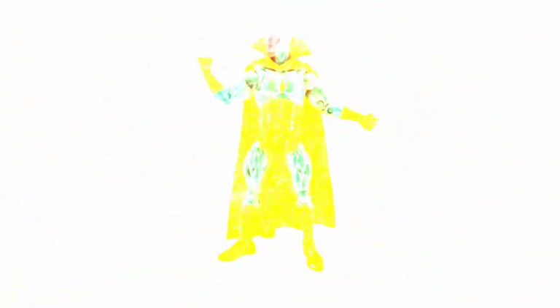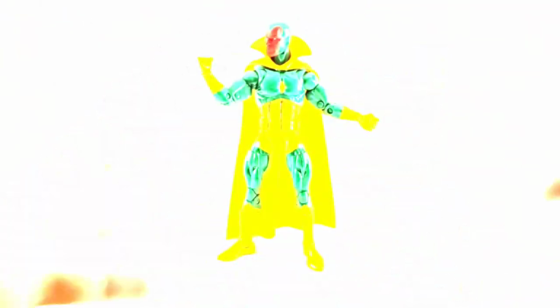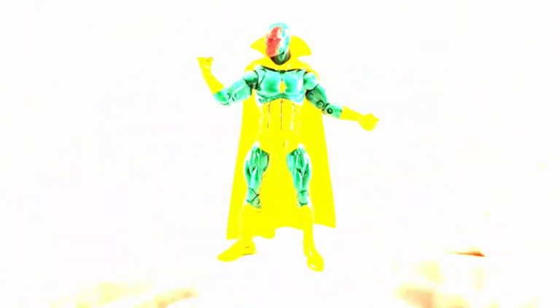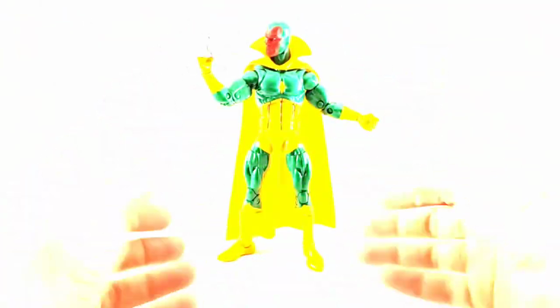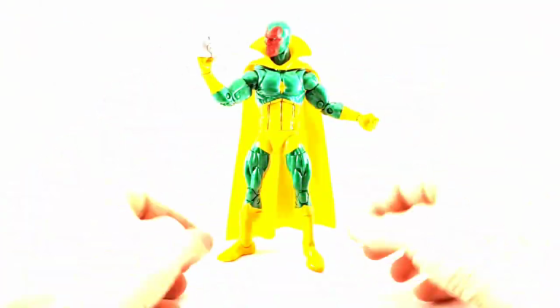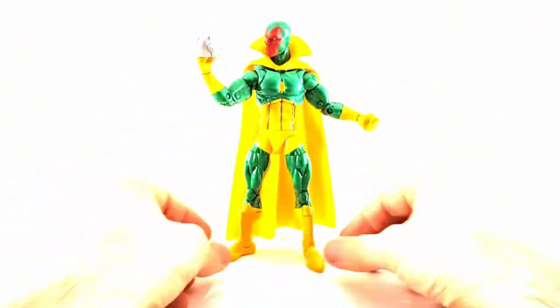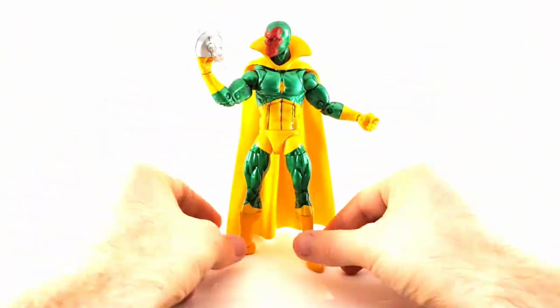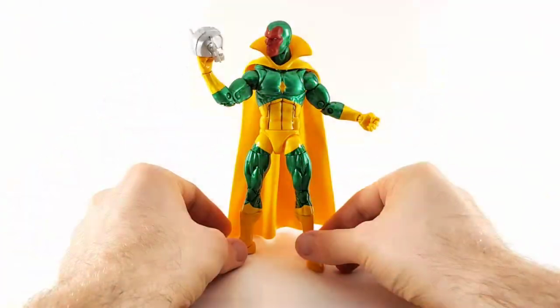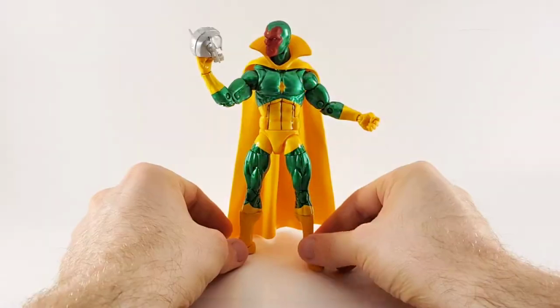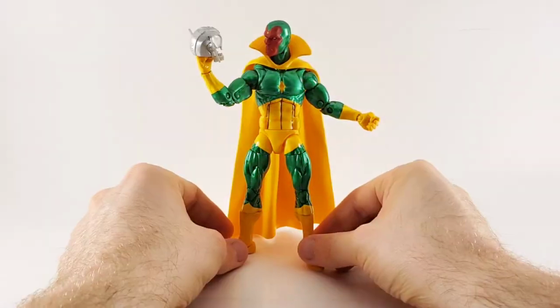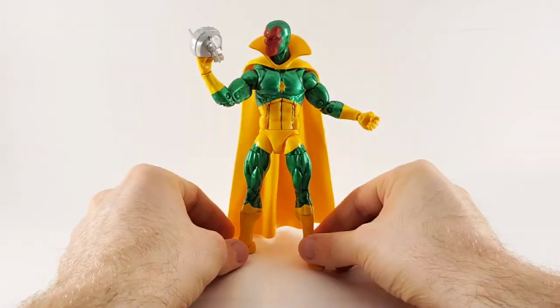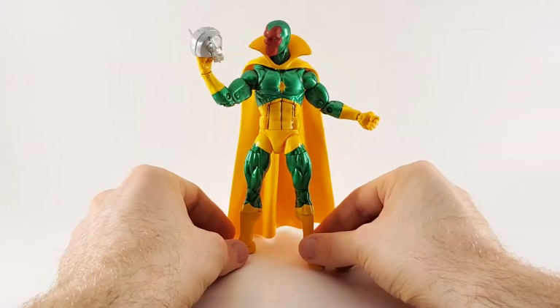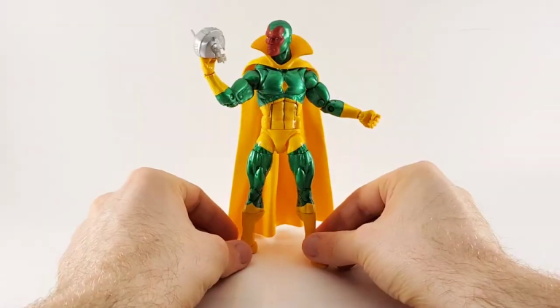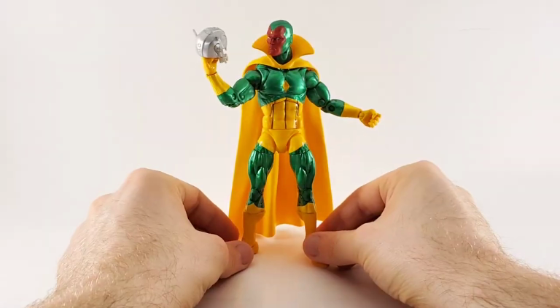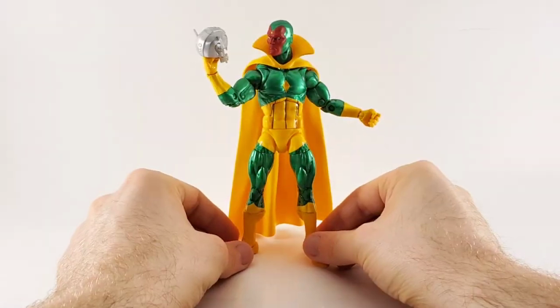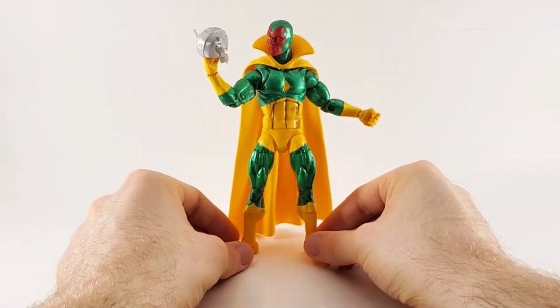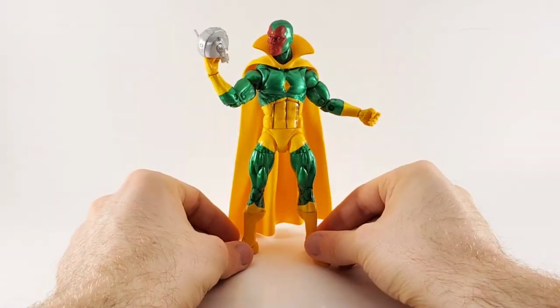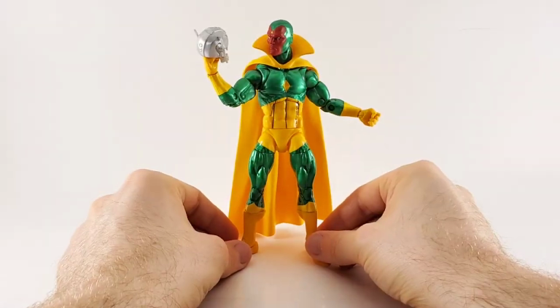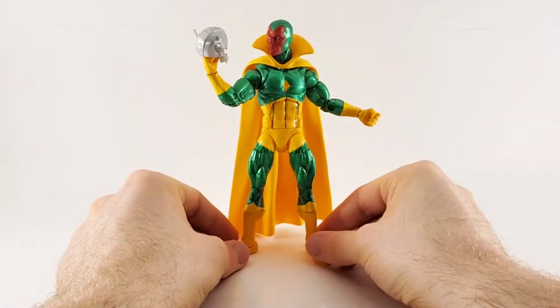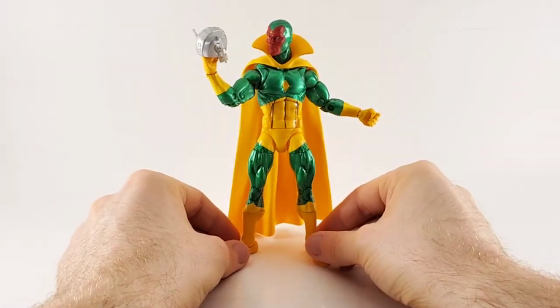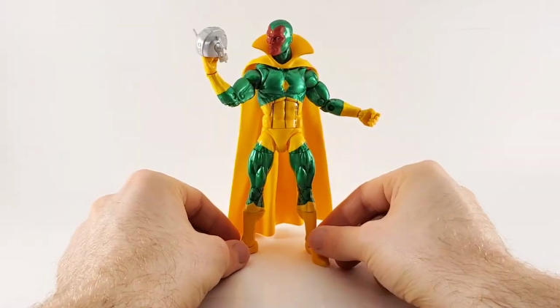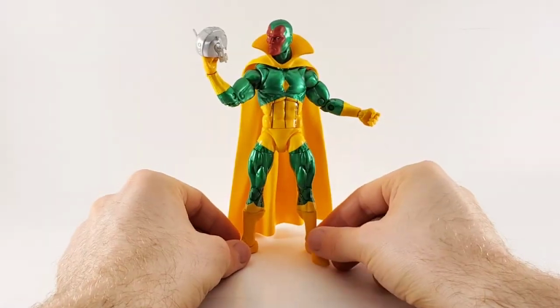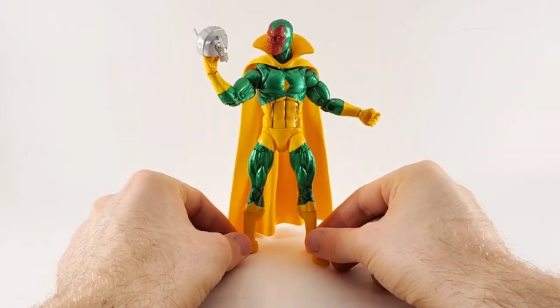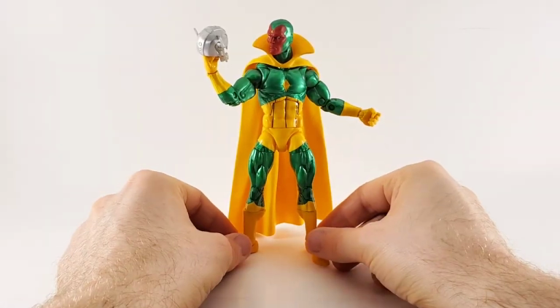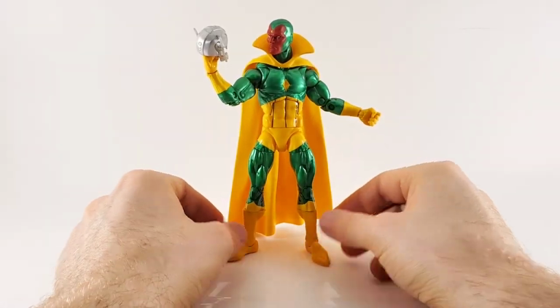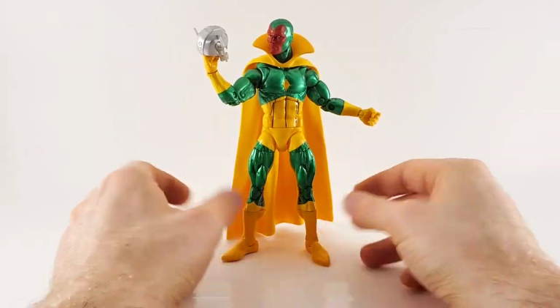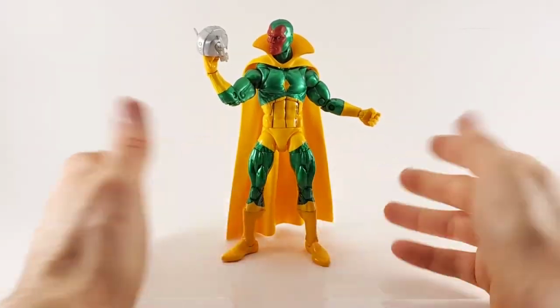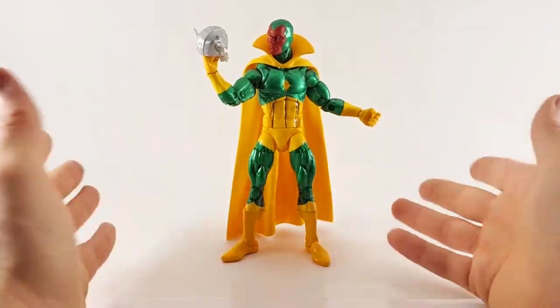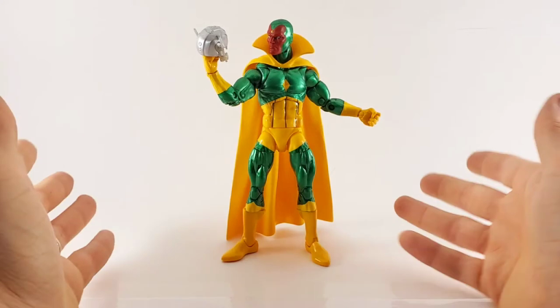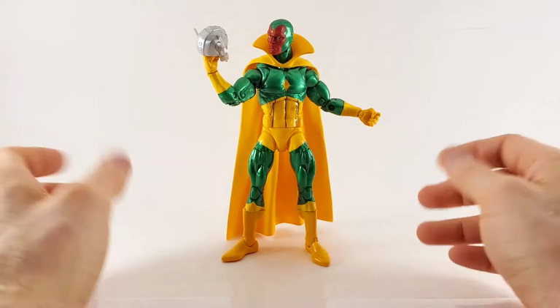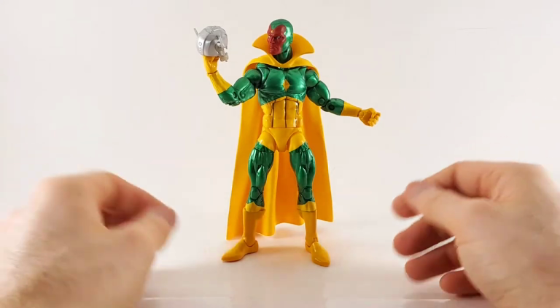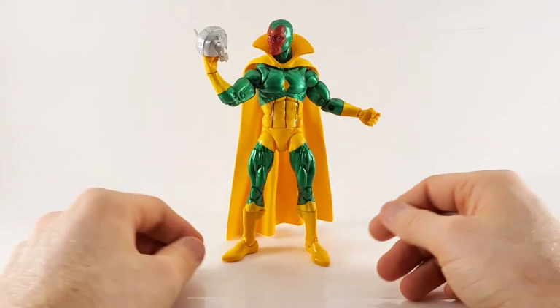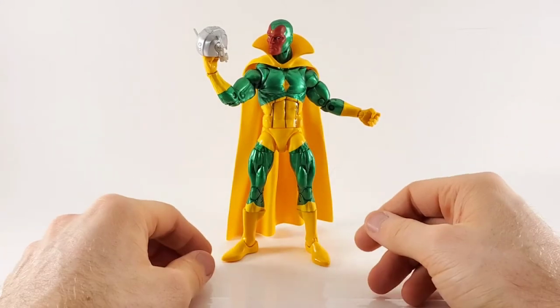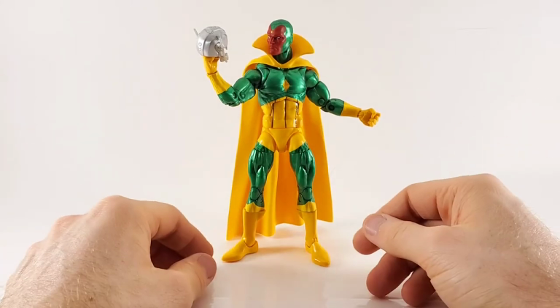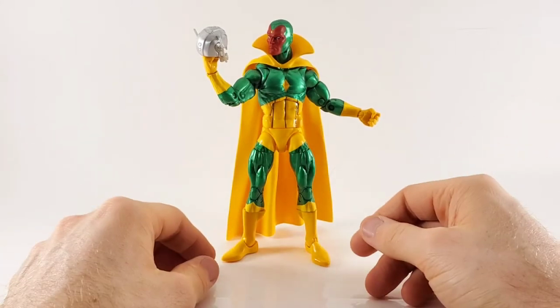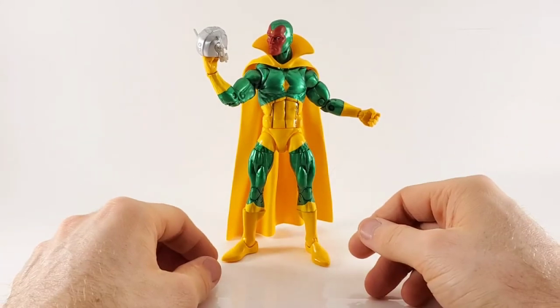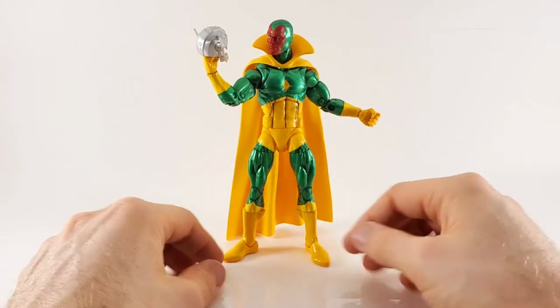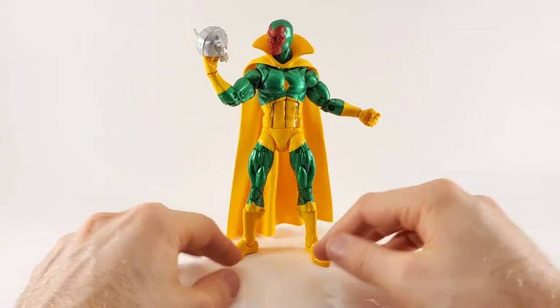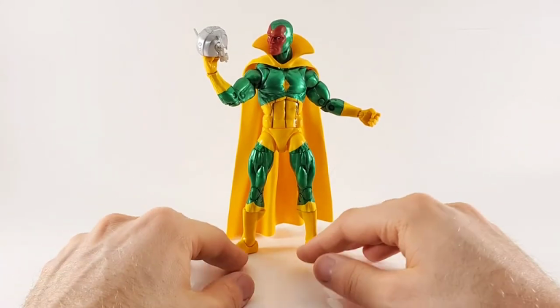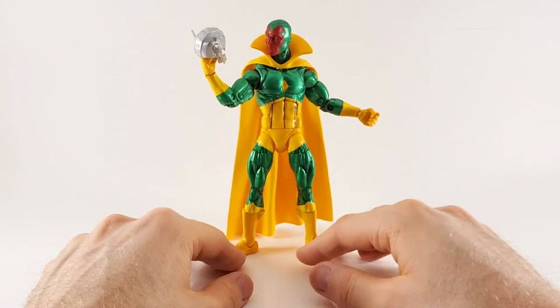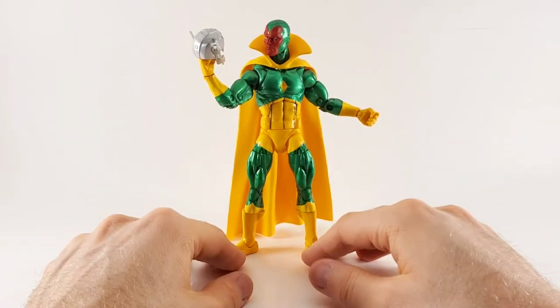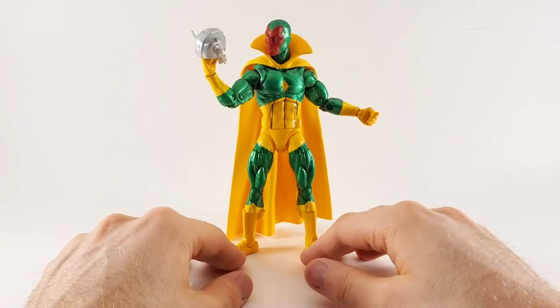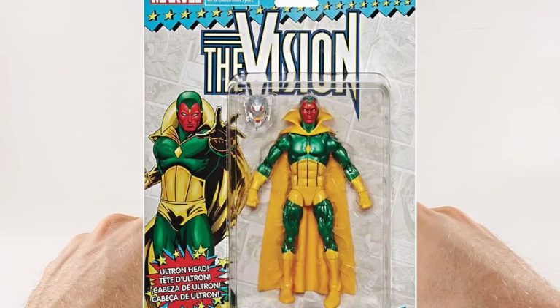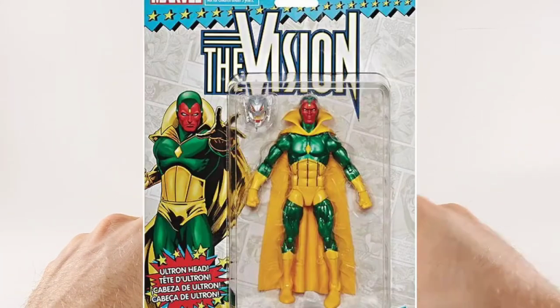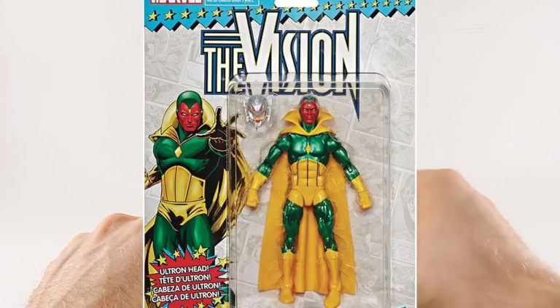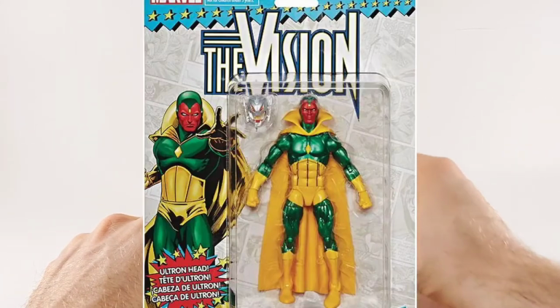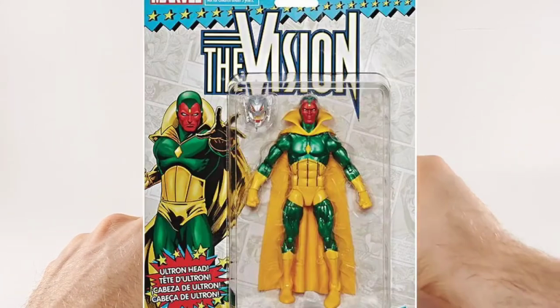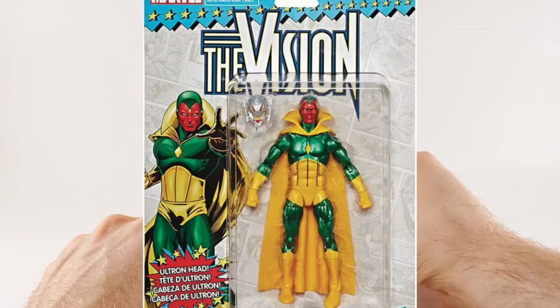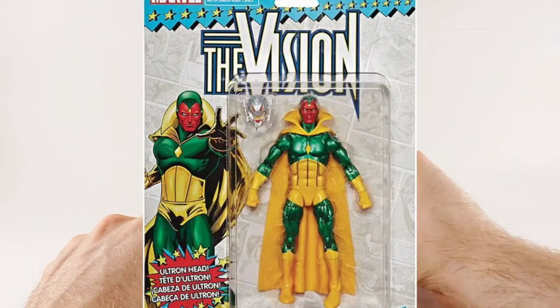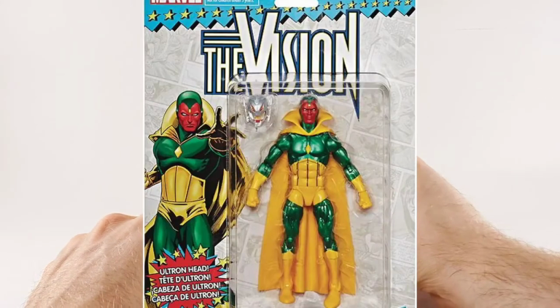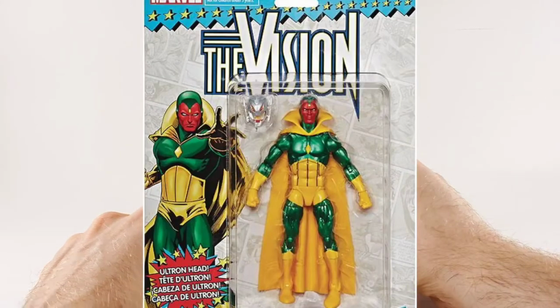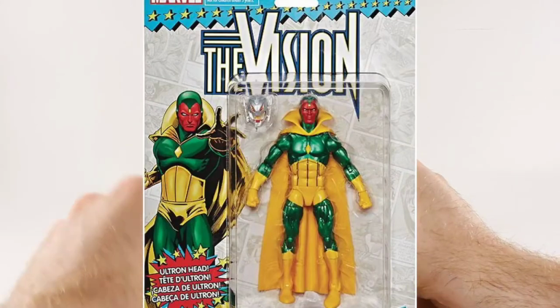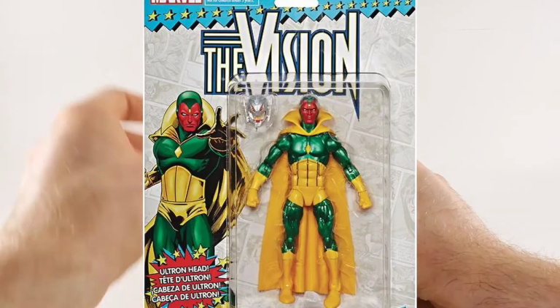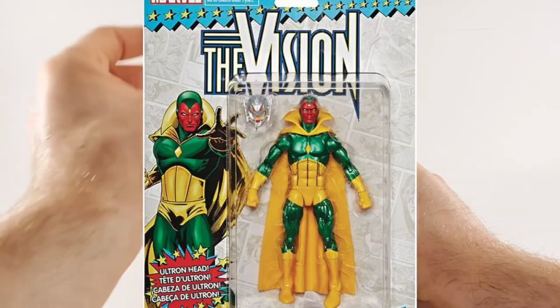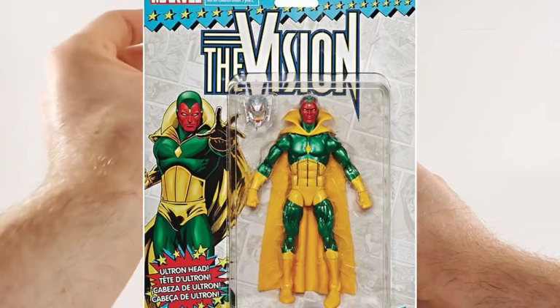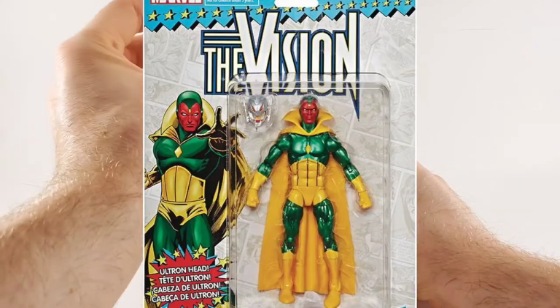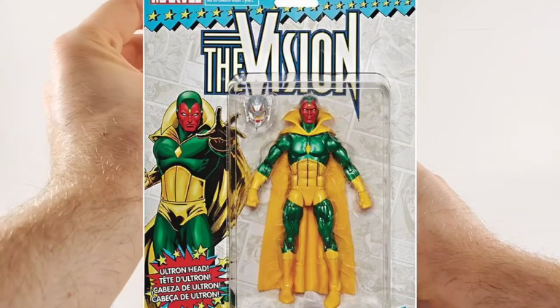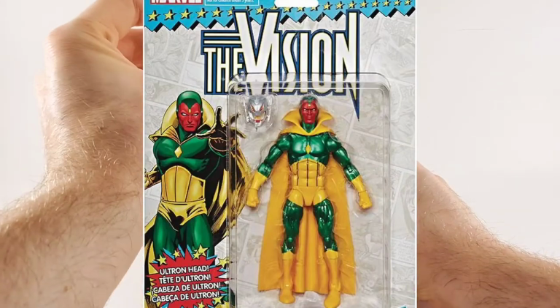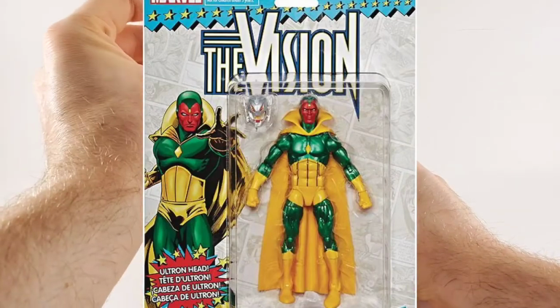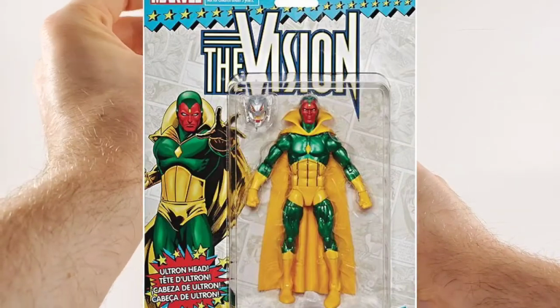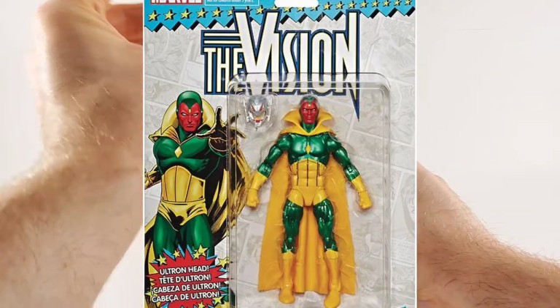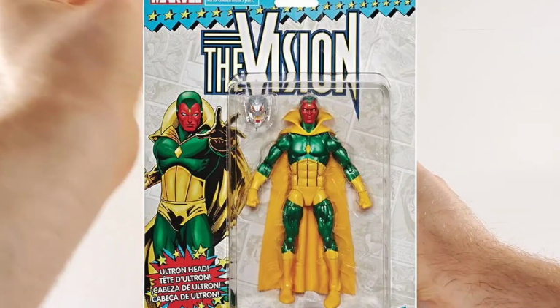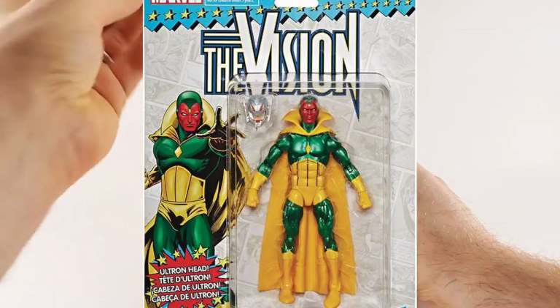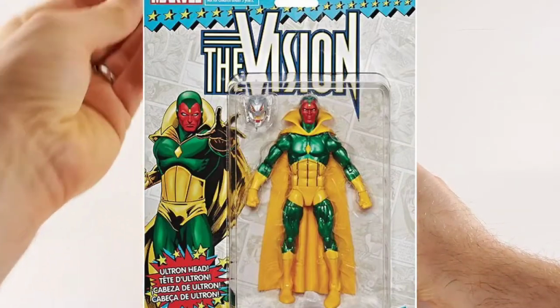Hey there, it's Lion with the Toy Temple, and today I thought I'd take a look at Vision from the Marvel Legends Retrowave Series 2.